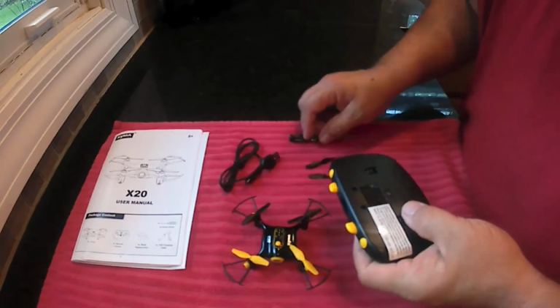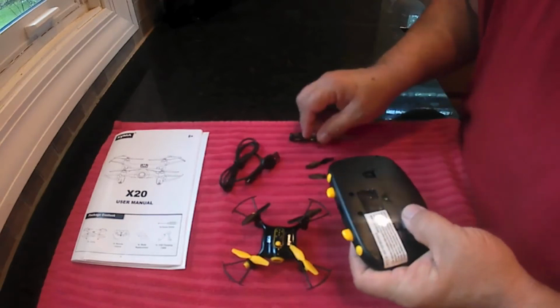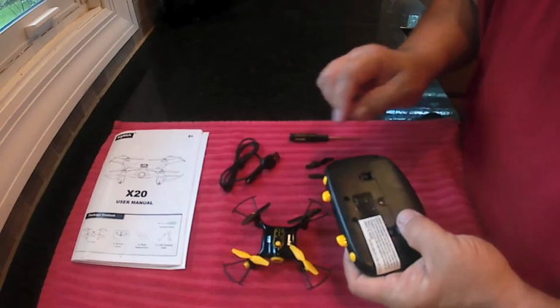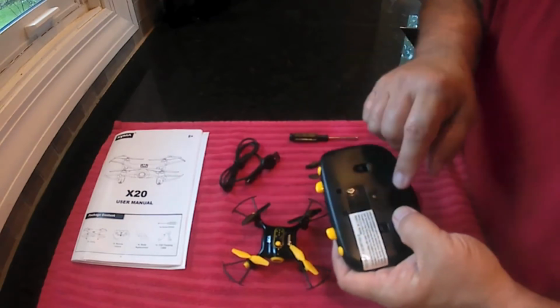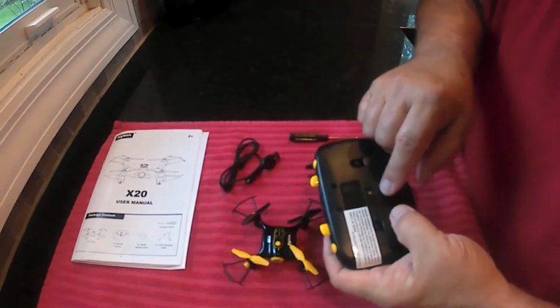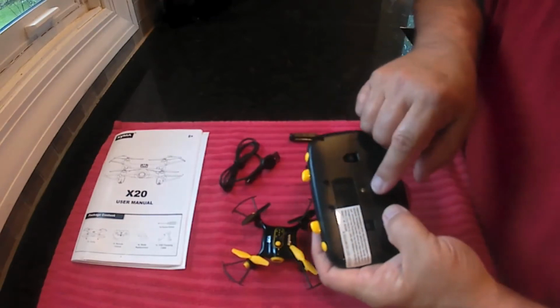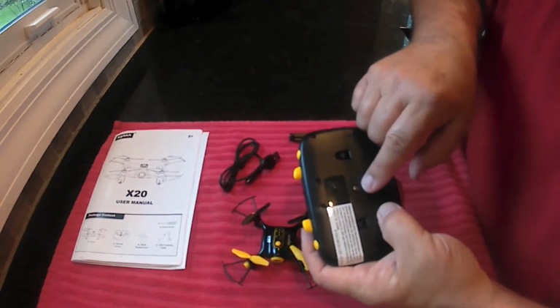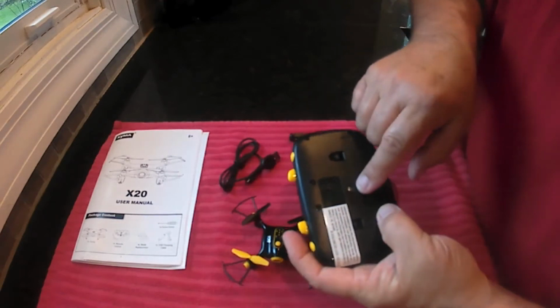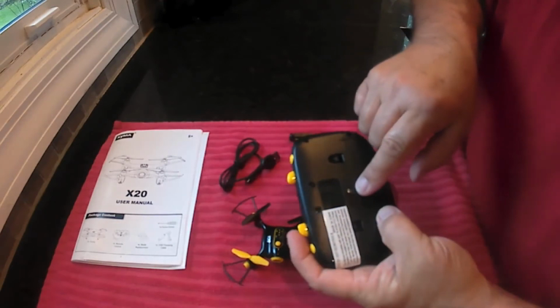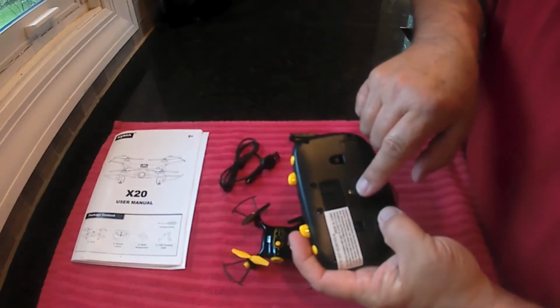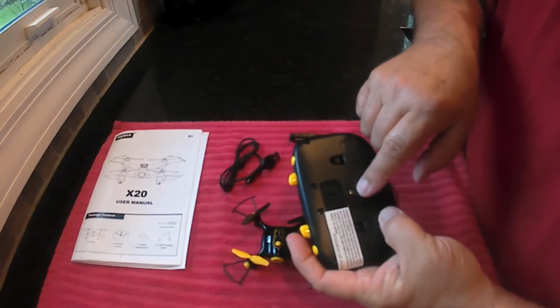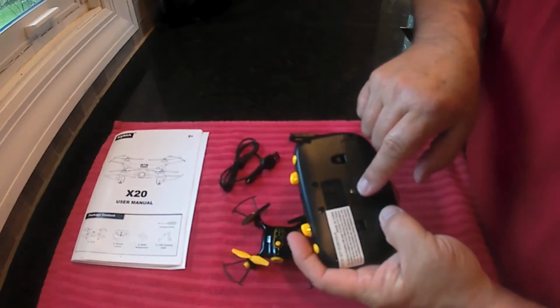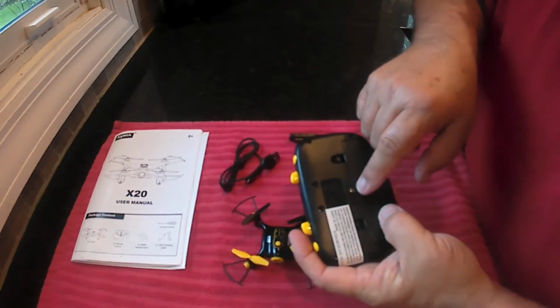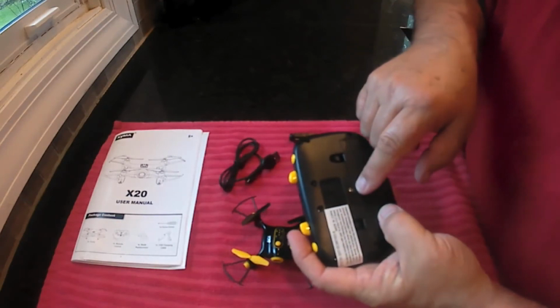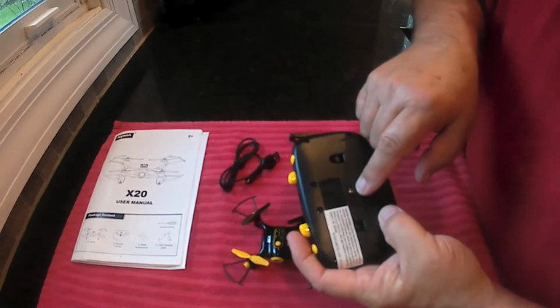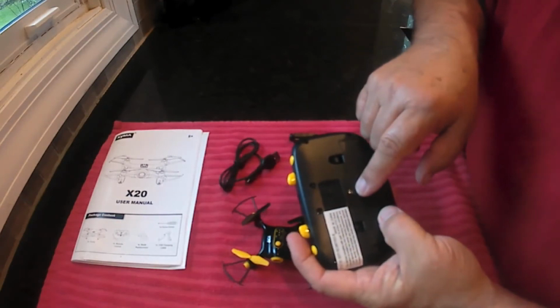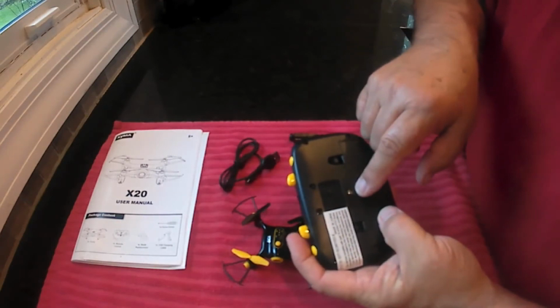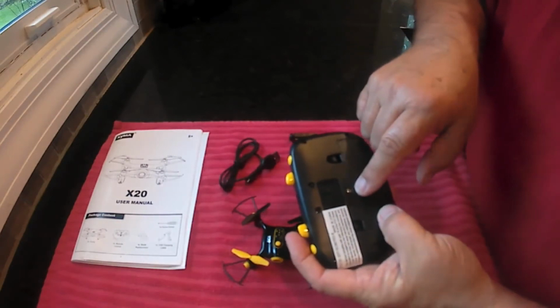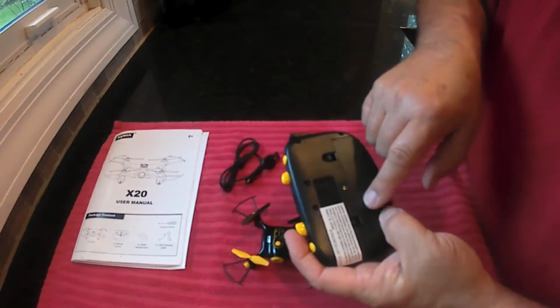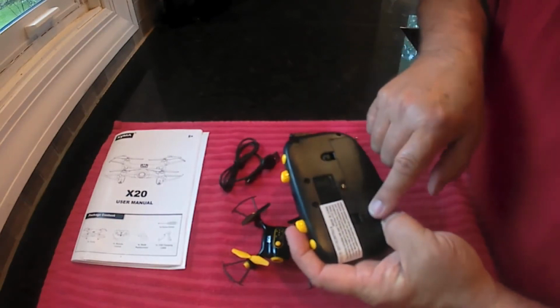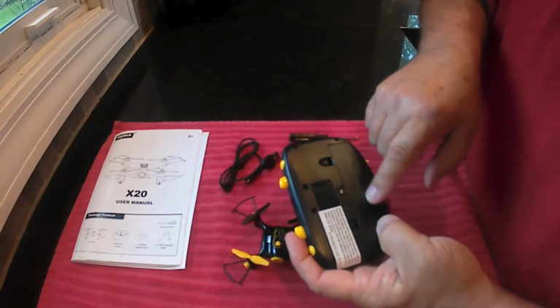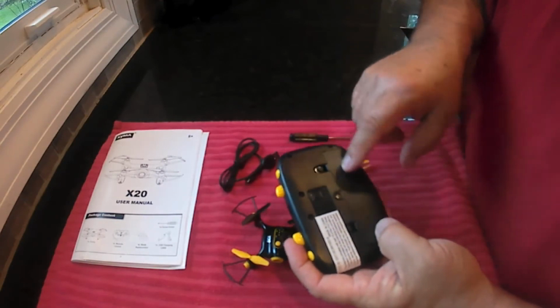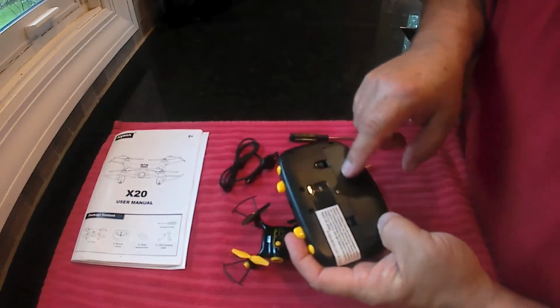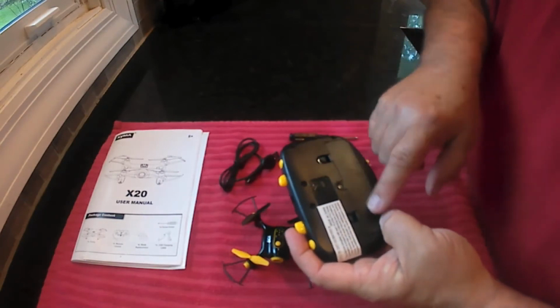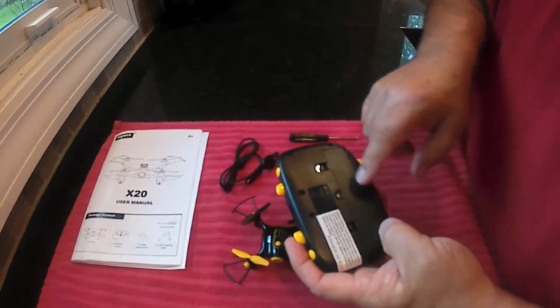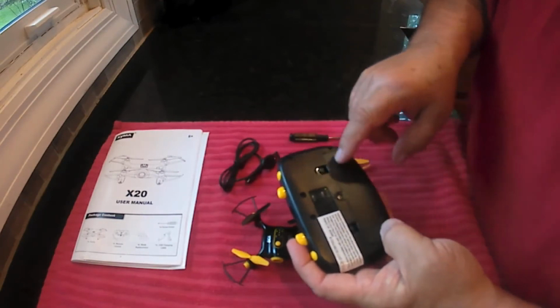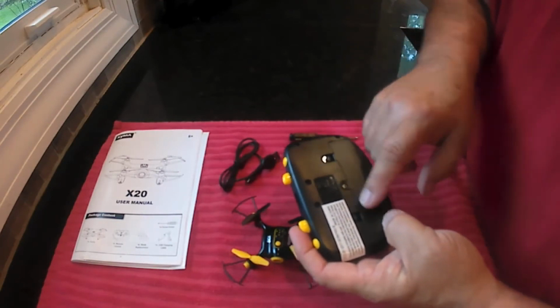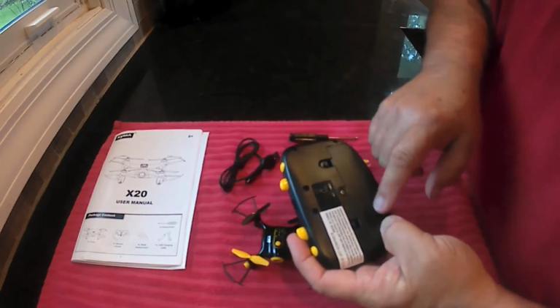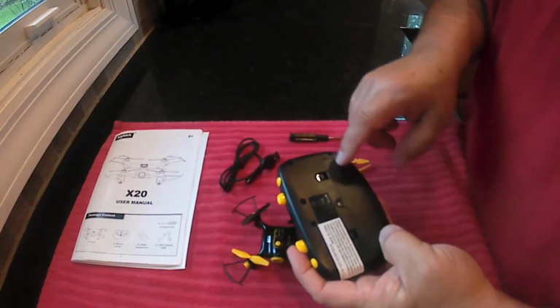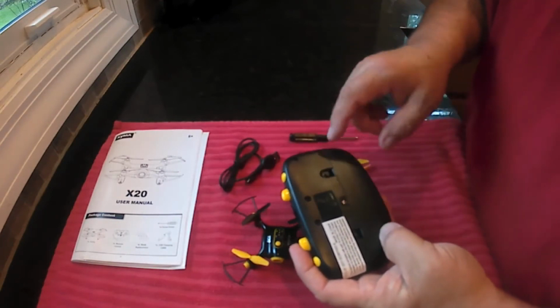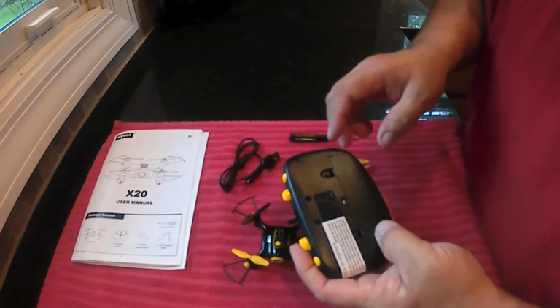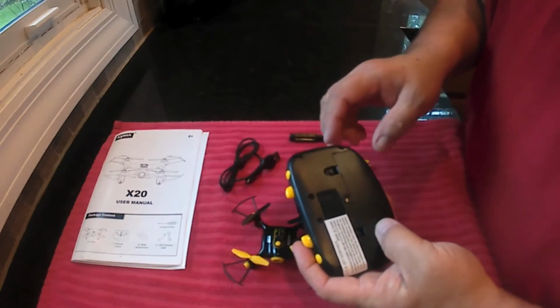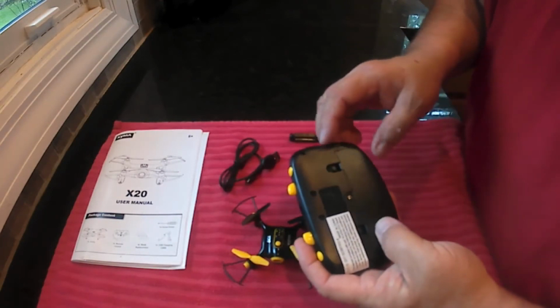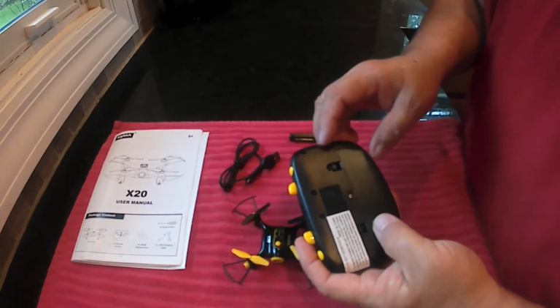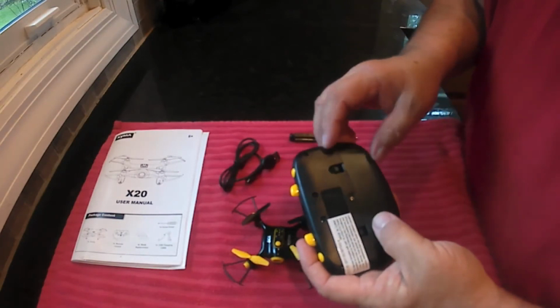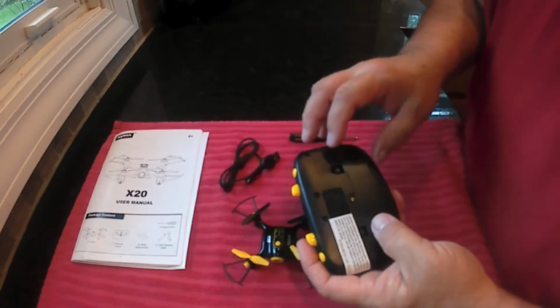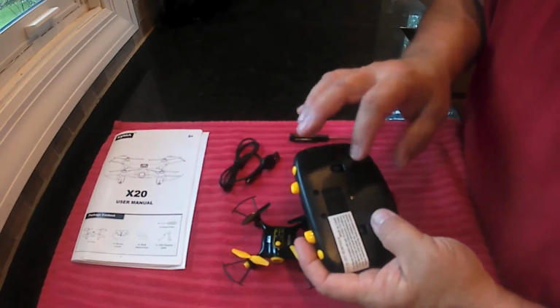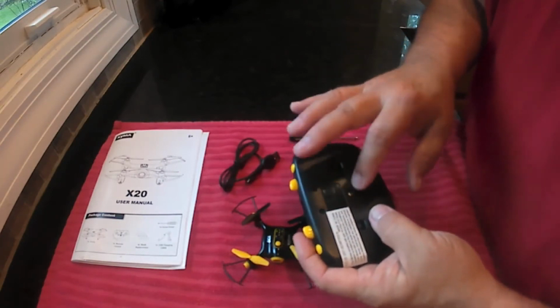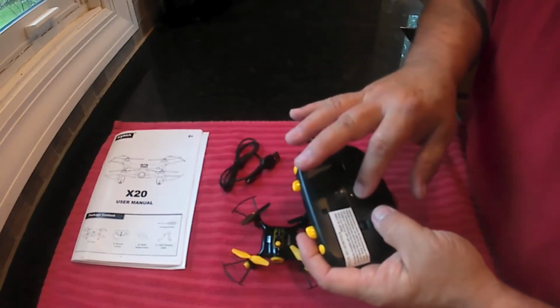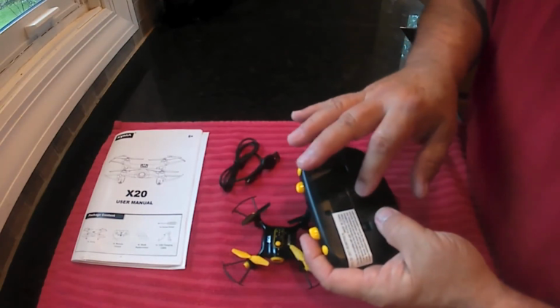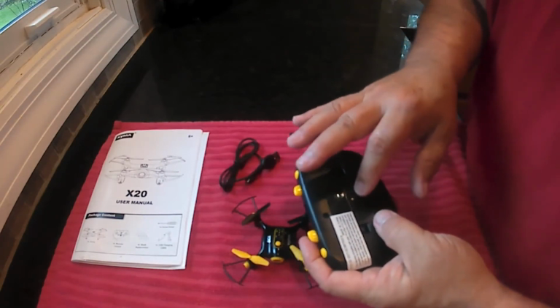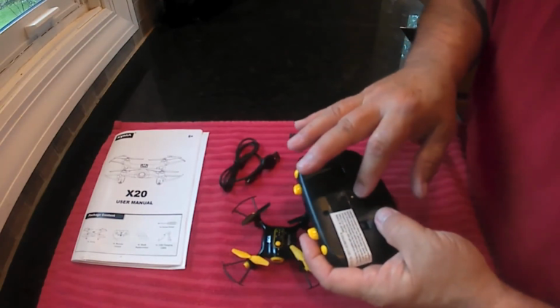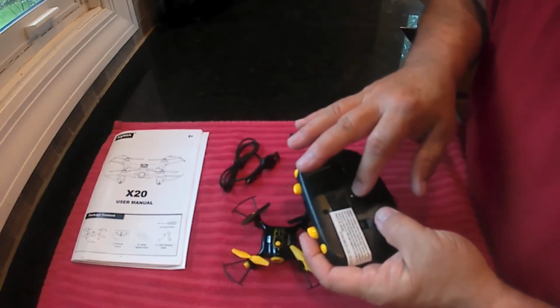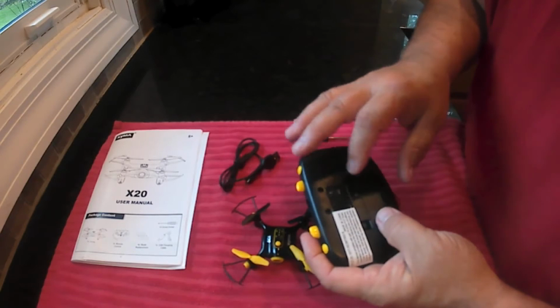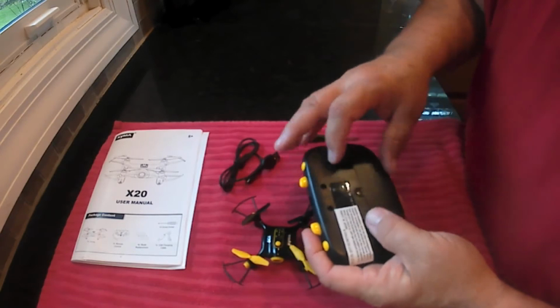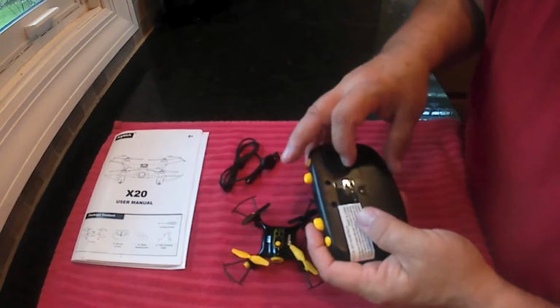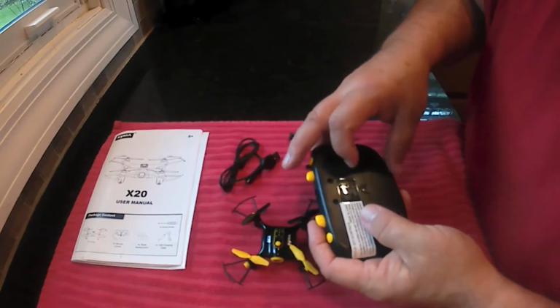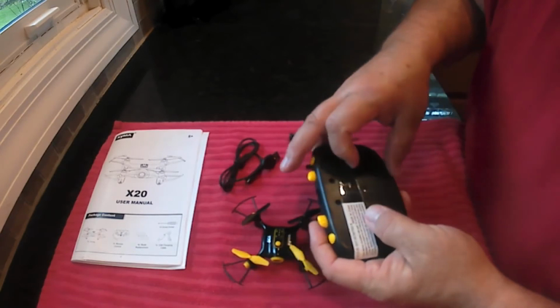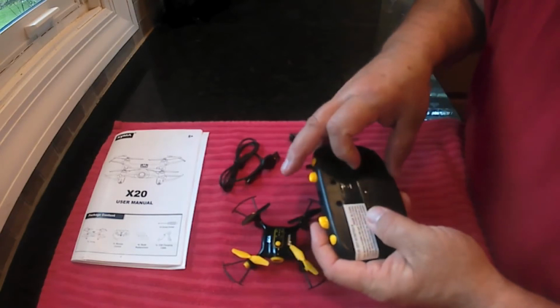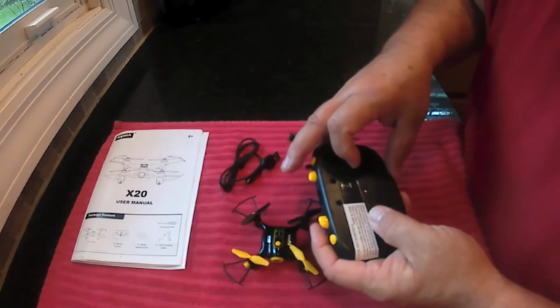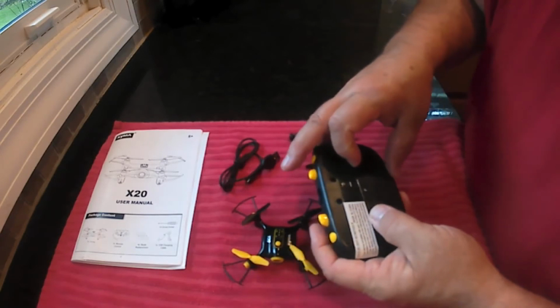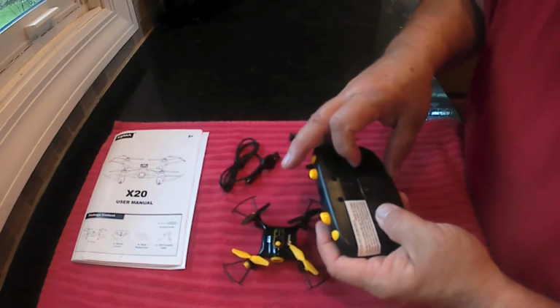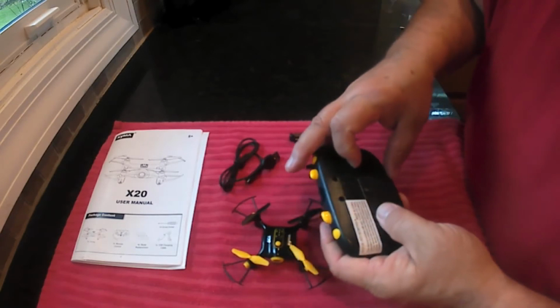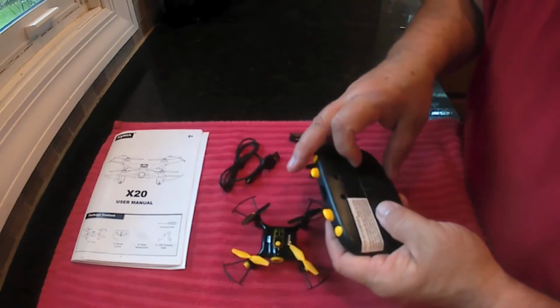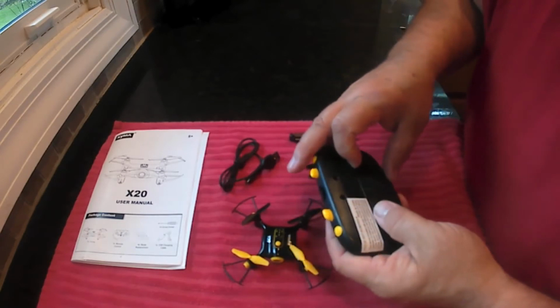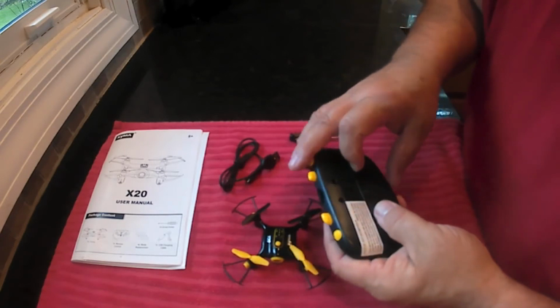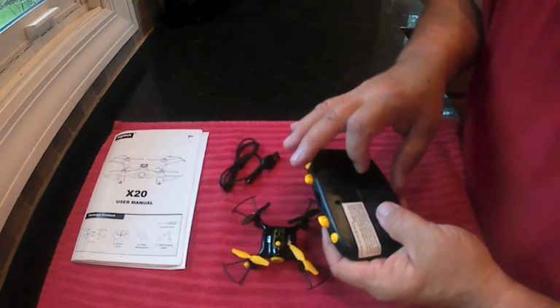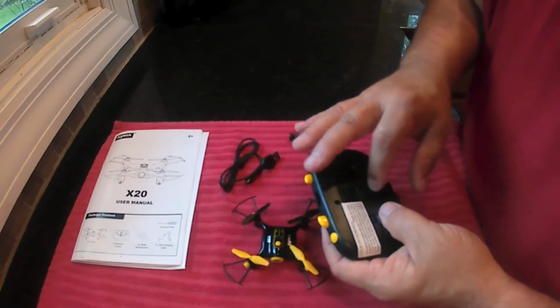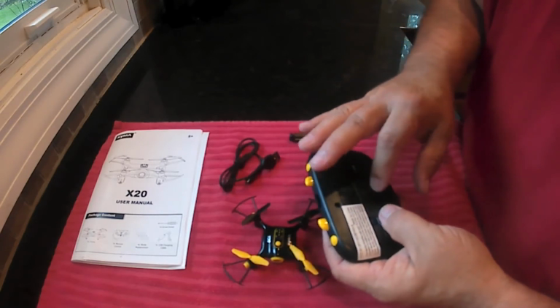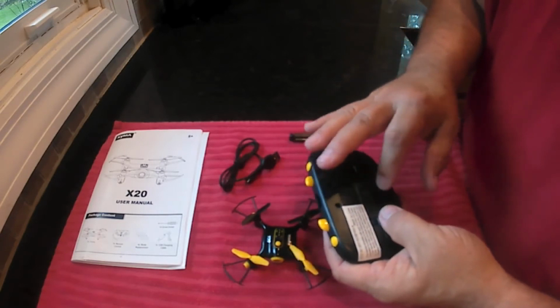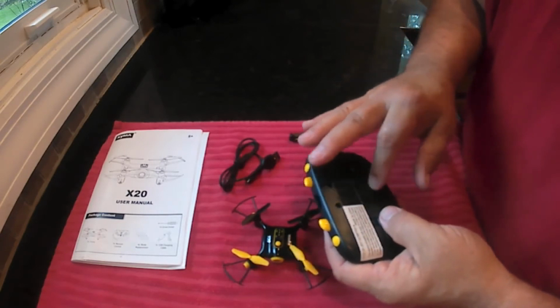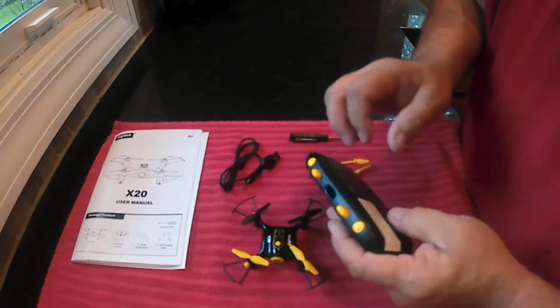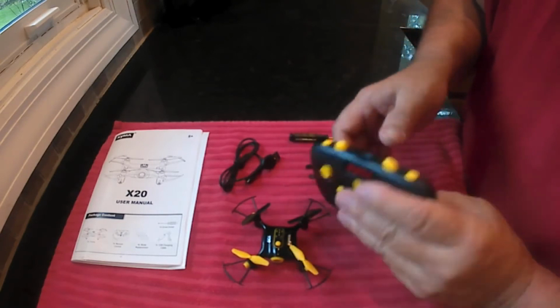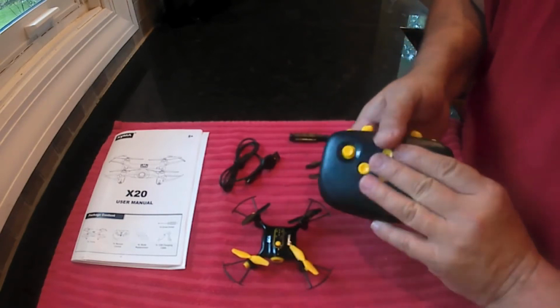You need the screwdriver because there's a little screw on there to put batteries in. There's four AA batteries. You don't really need to put that in there though — this locks in there well enough, it's not gonna fall out.